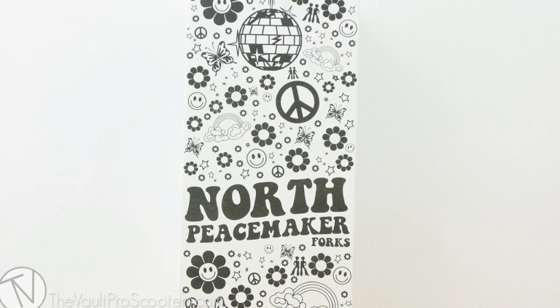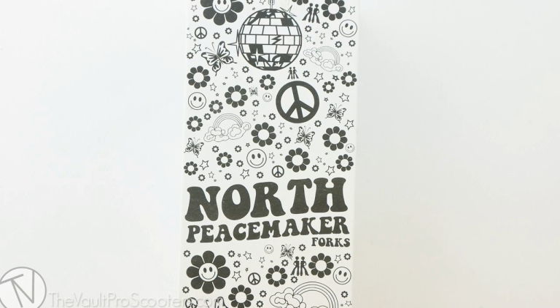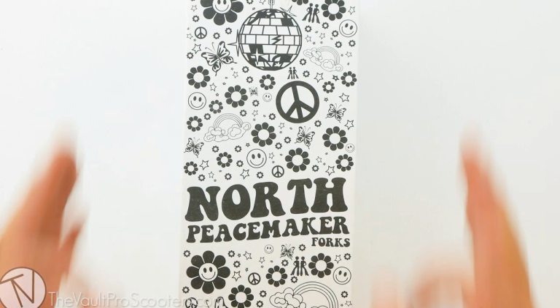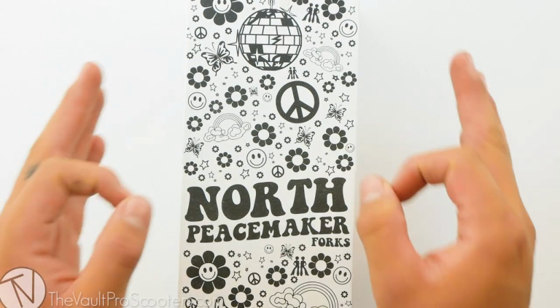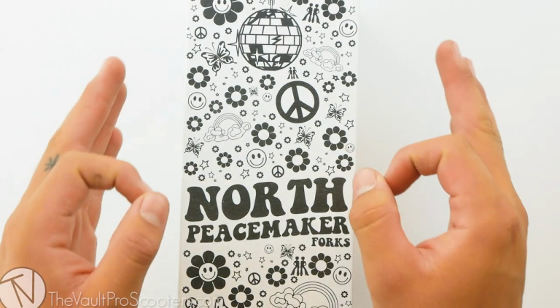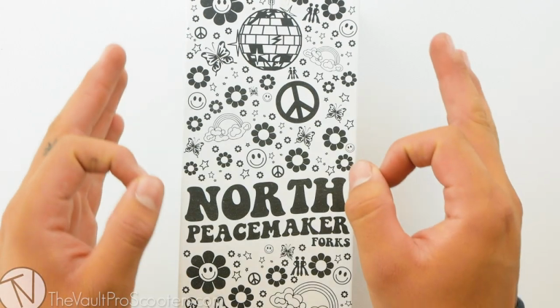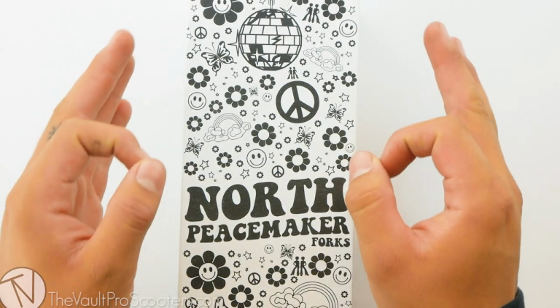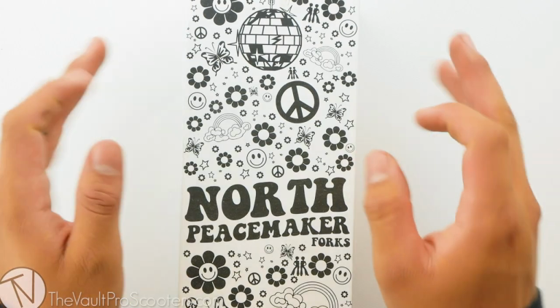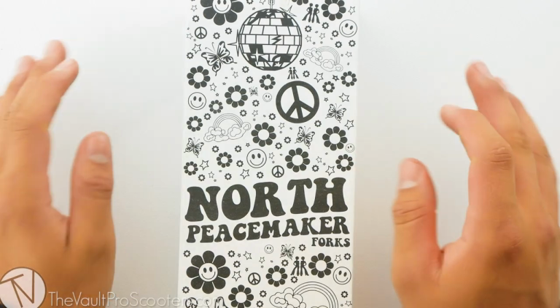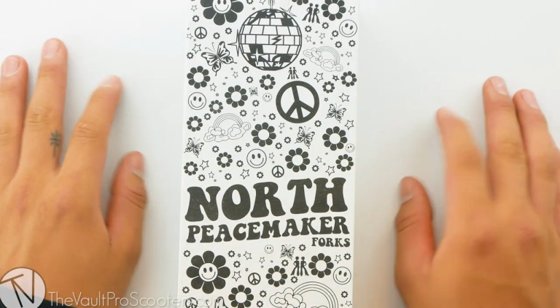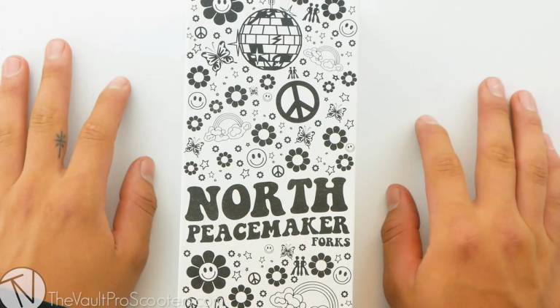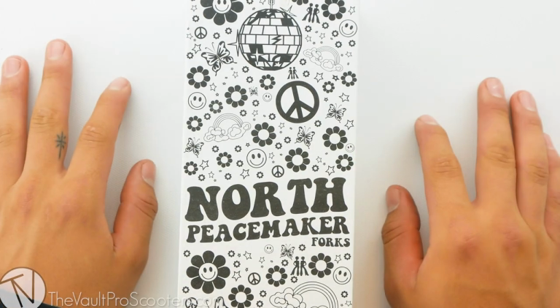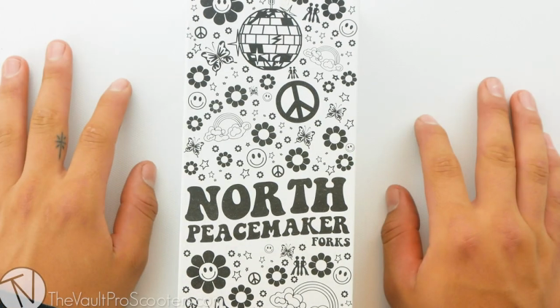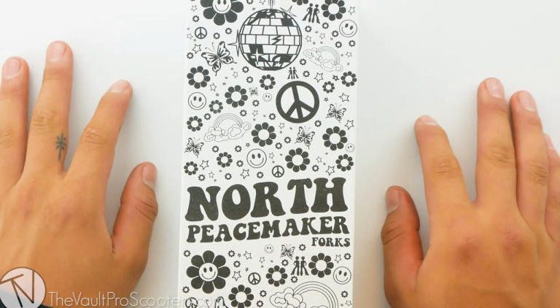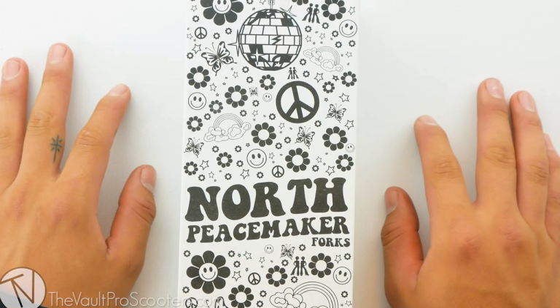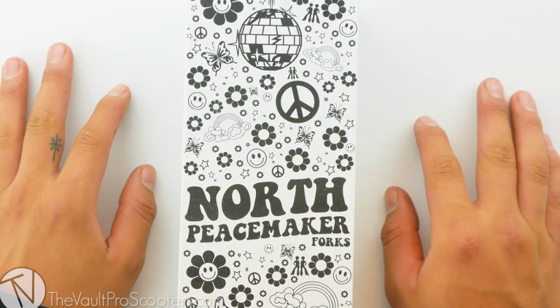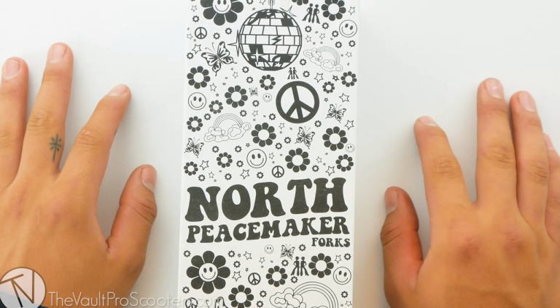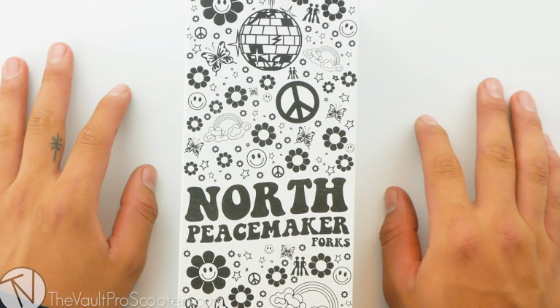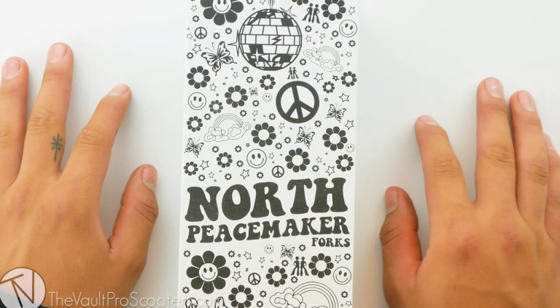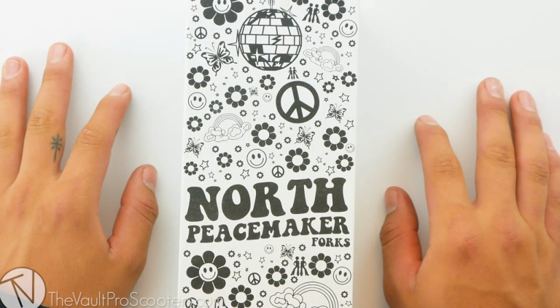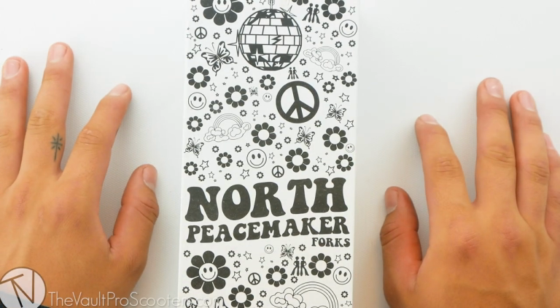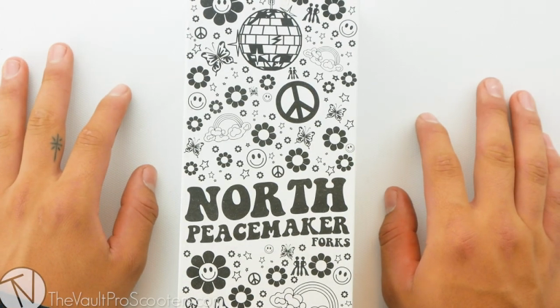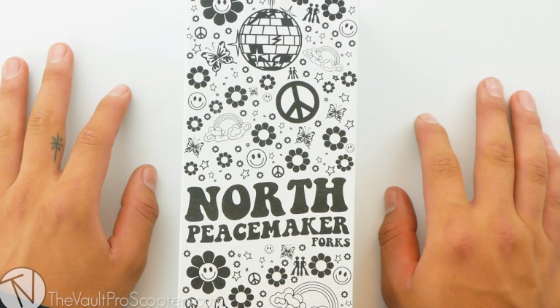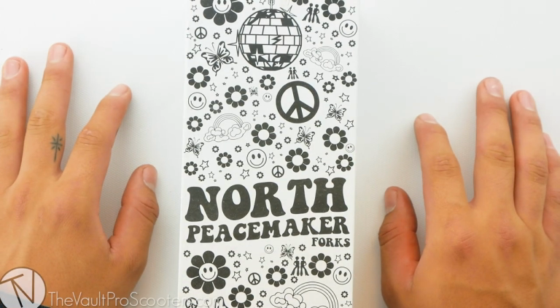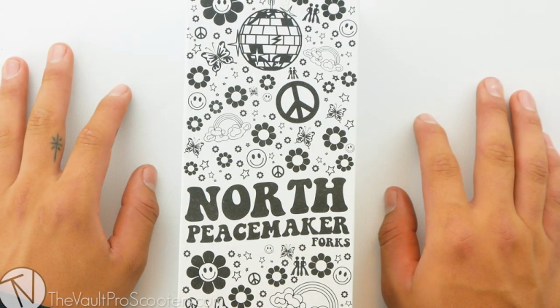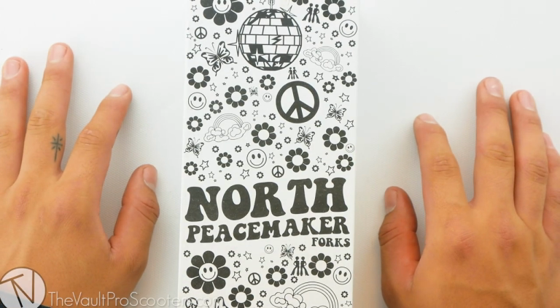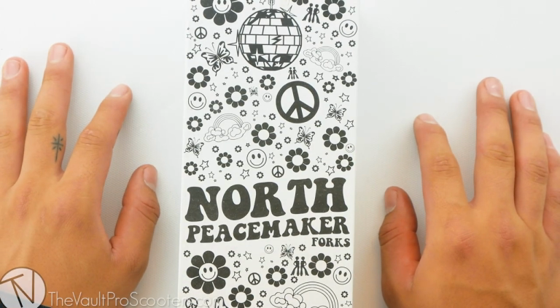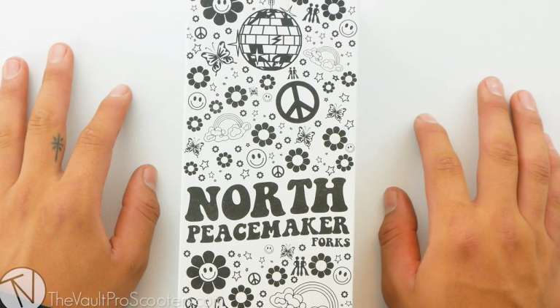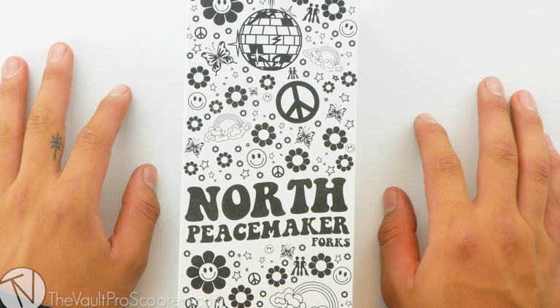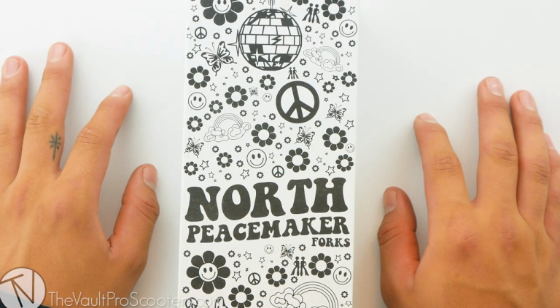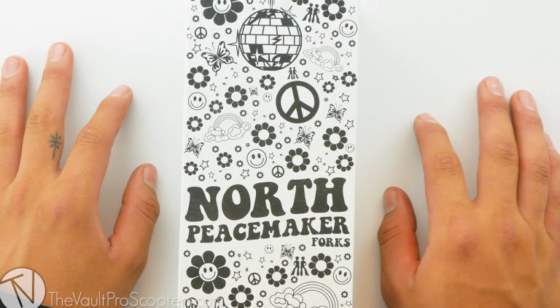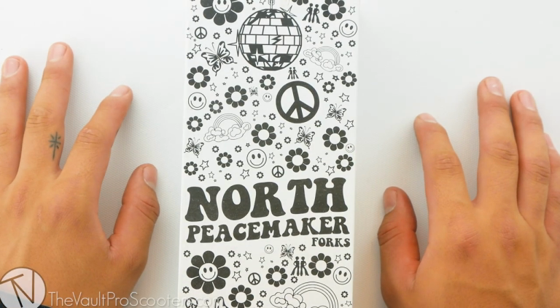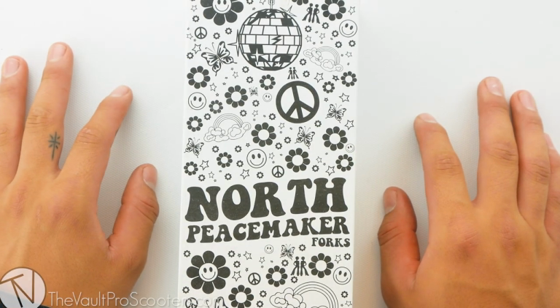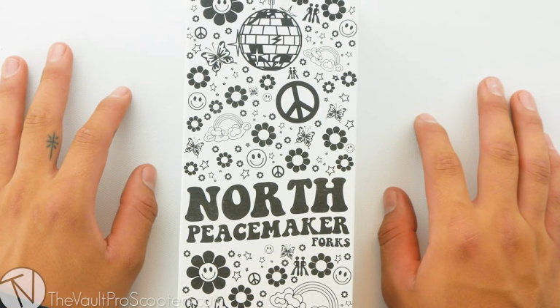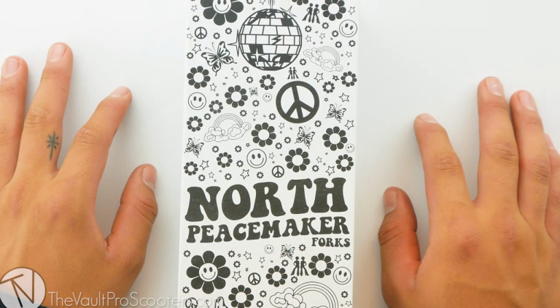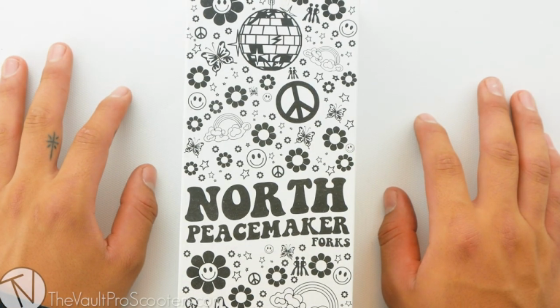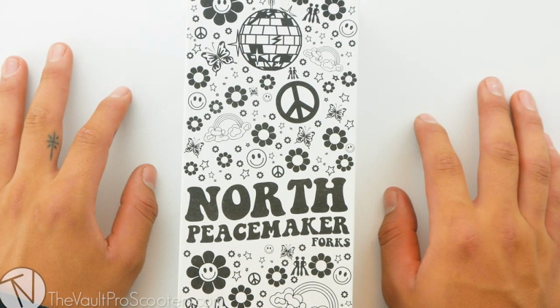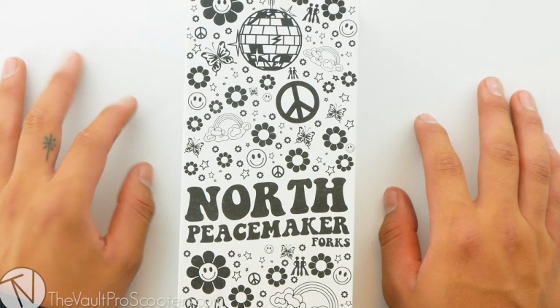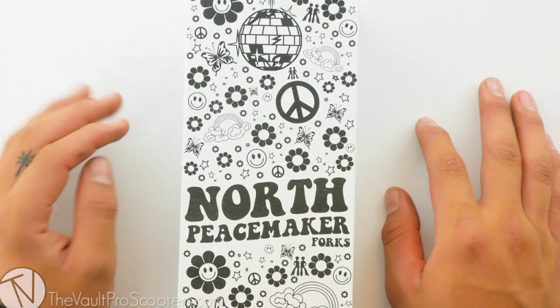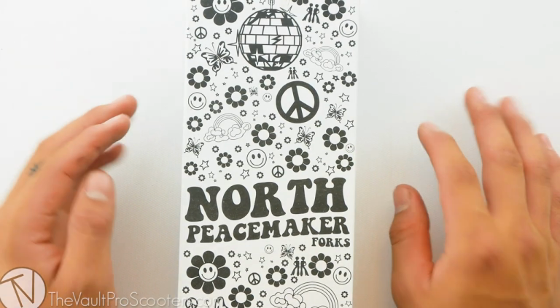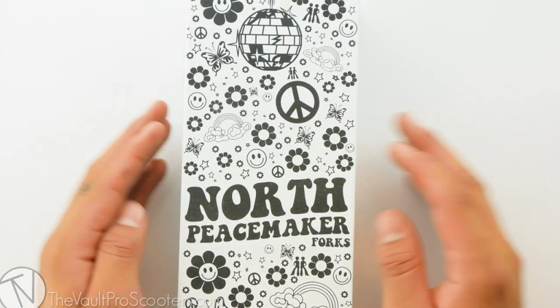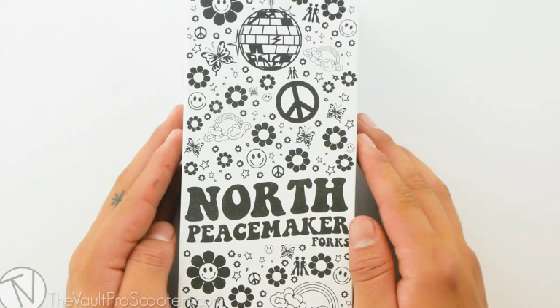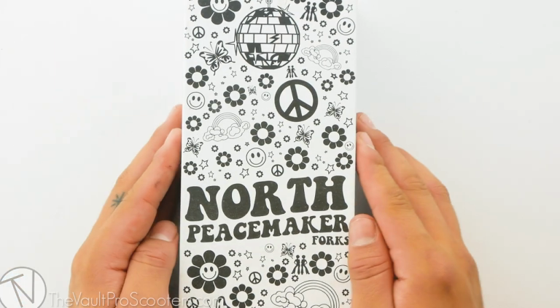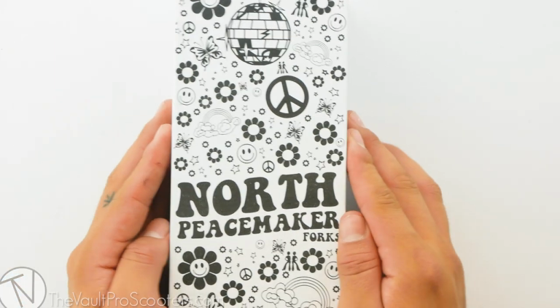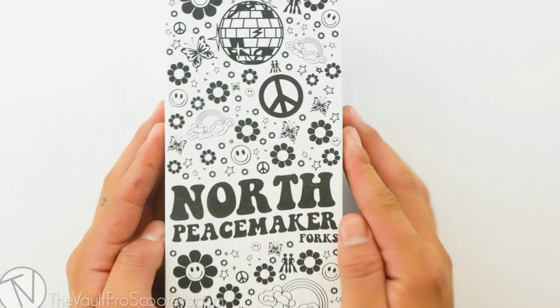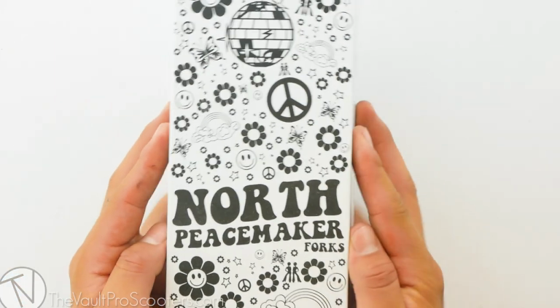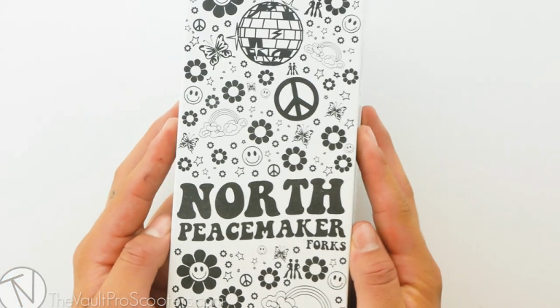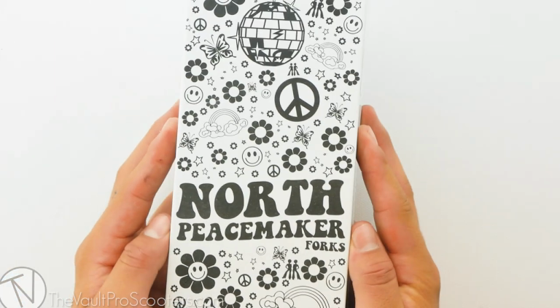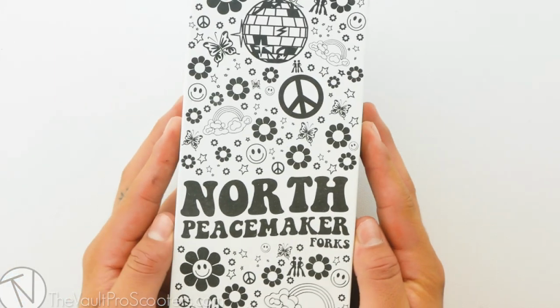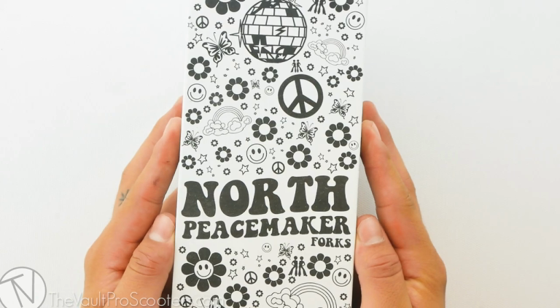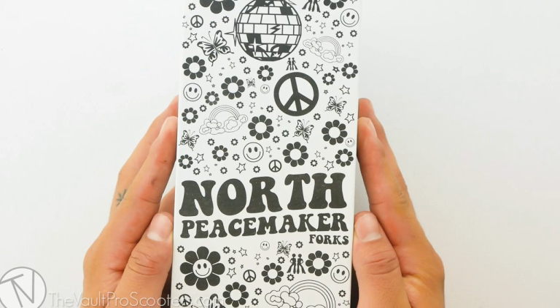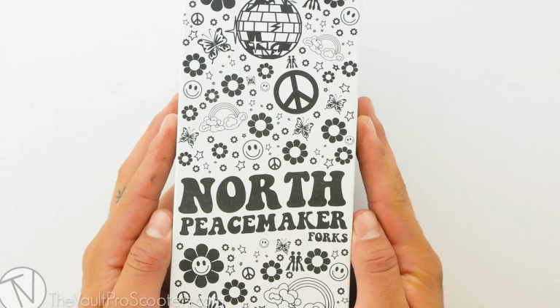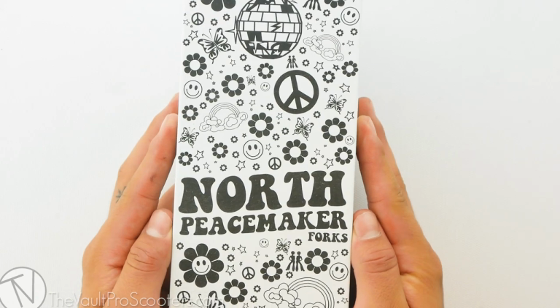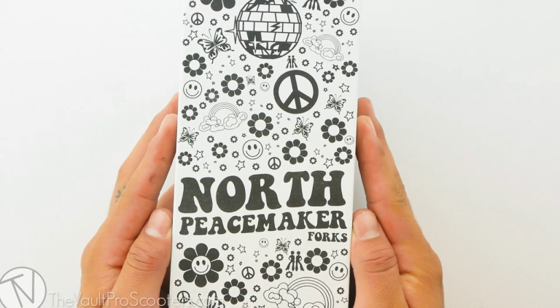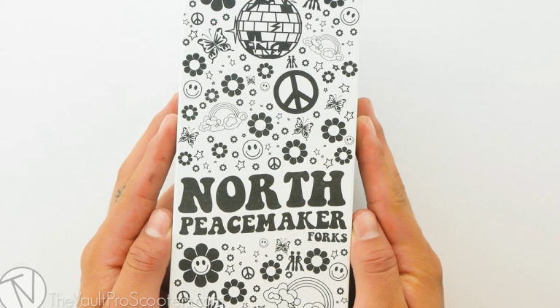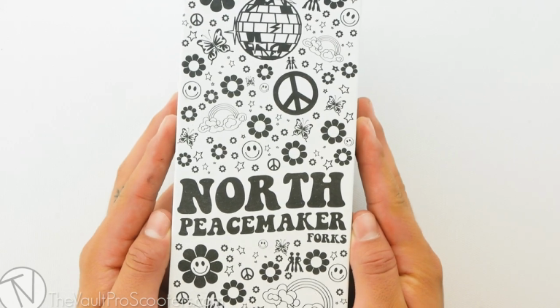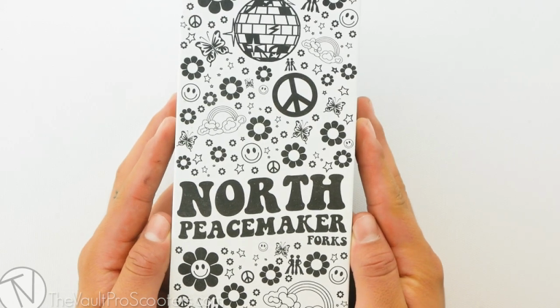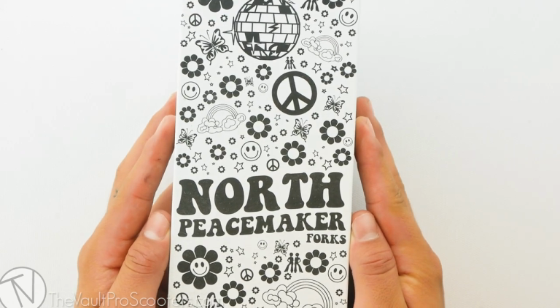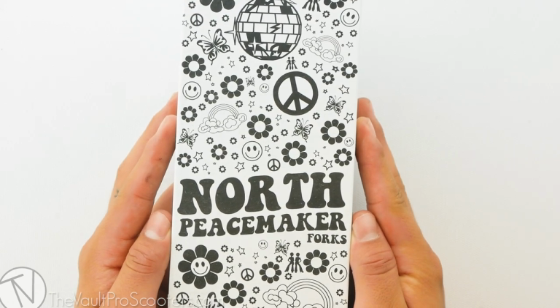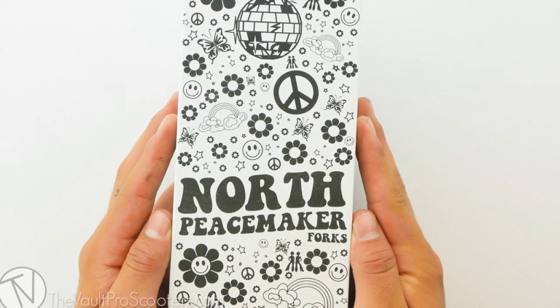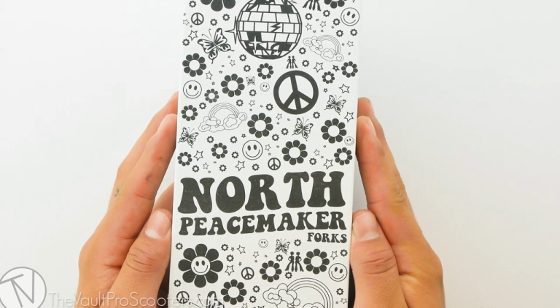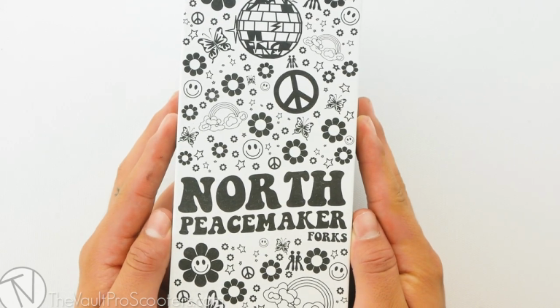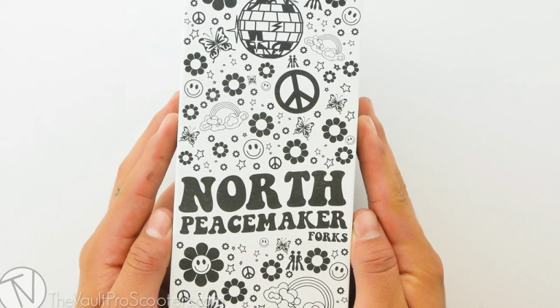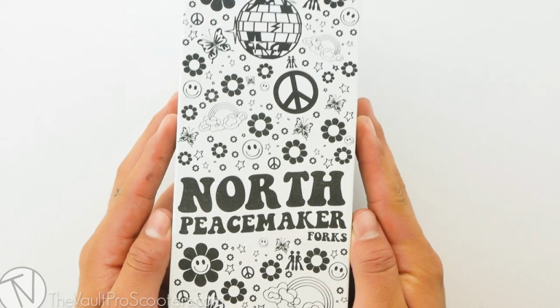What's up guys, welcome back to another product review here at Vault Pro Scooters. Today we're going over the North Peacemaker Fork, let's dive into it.